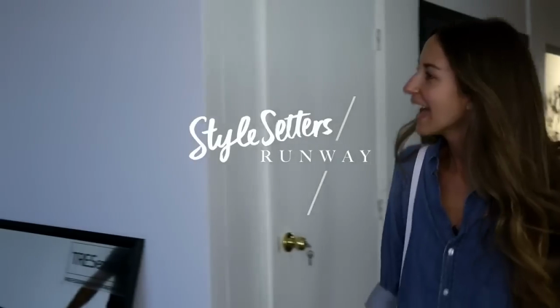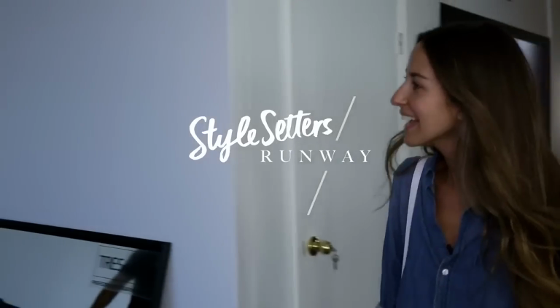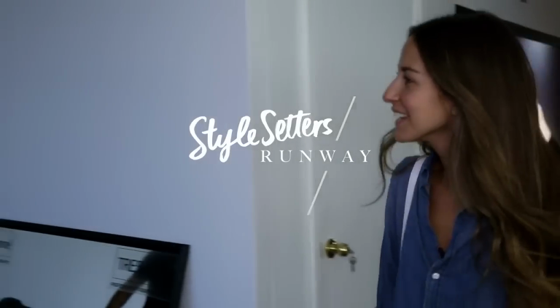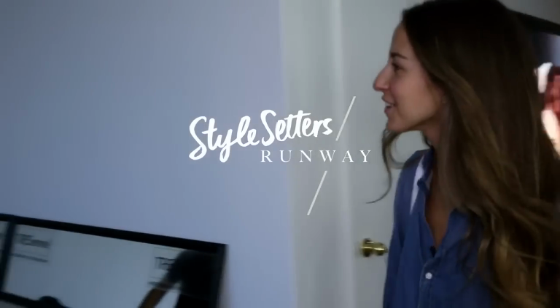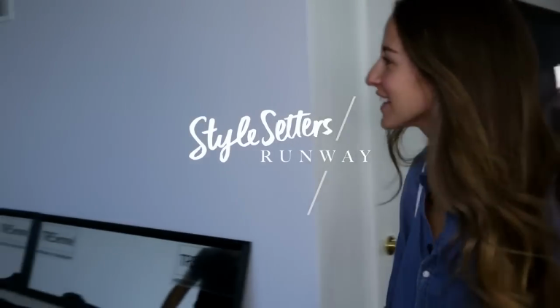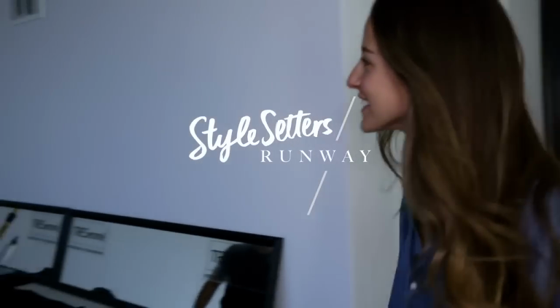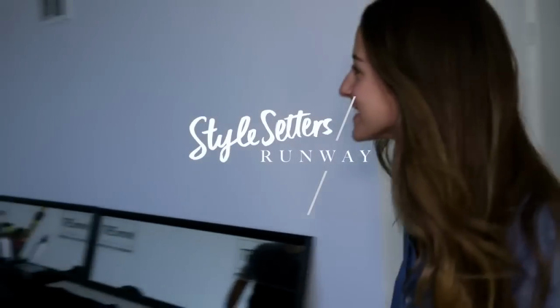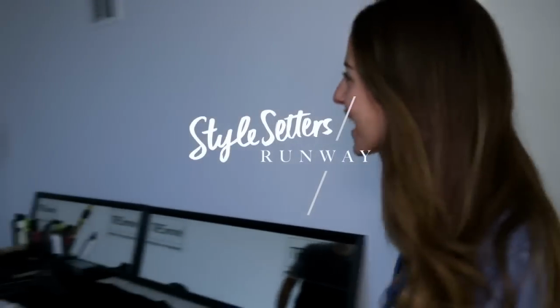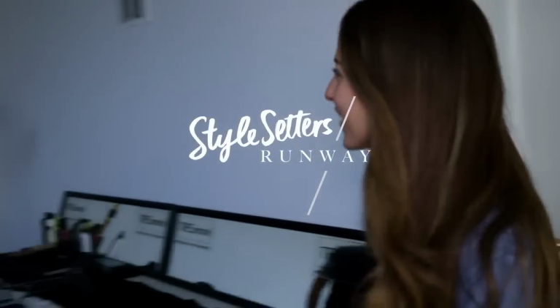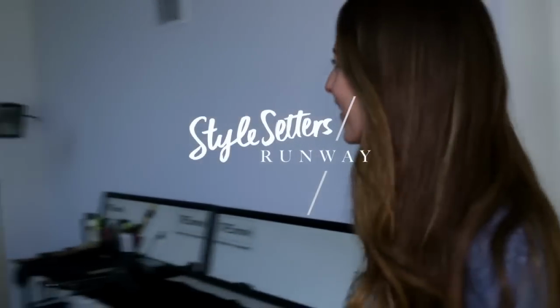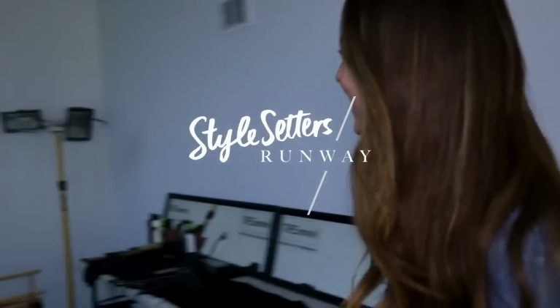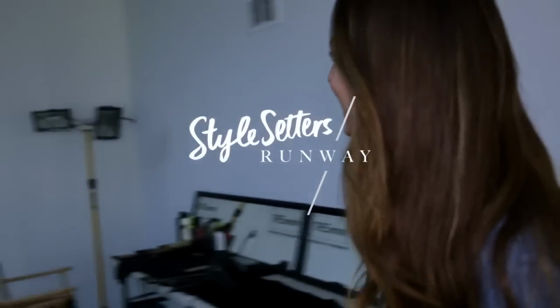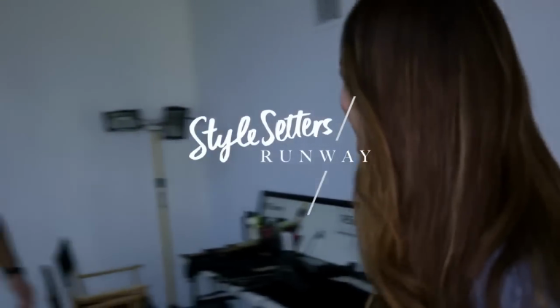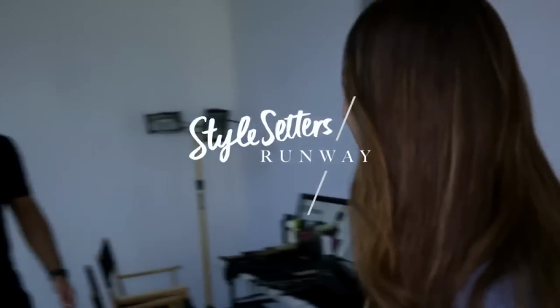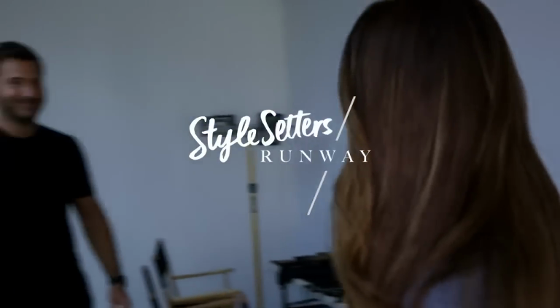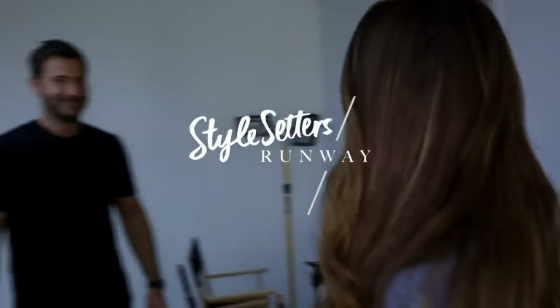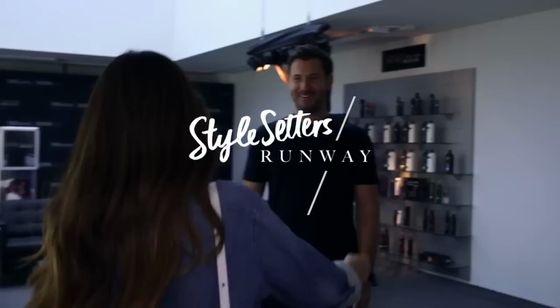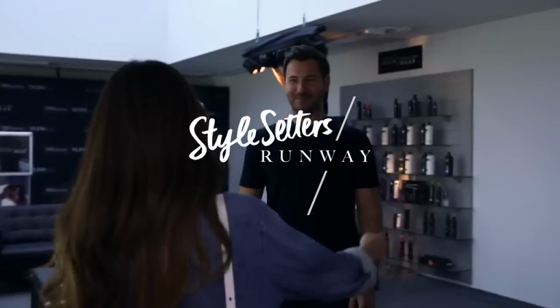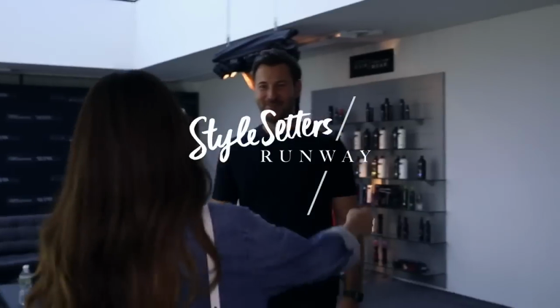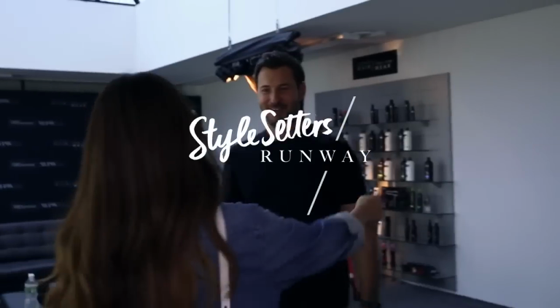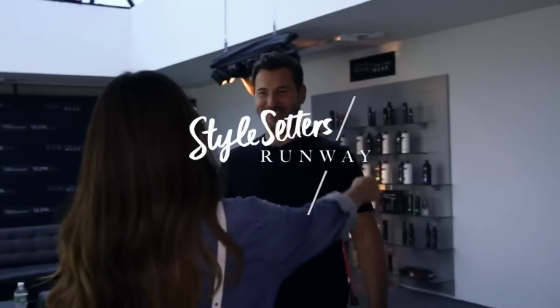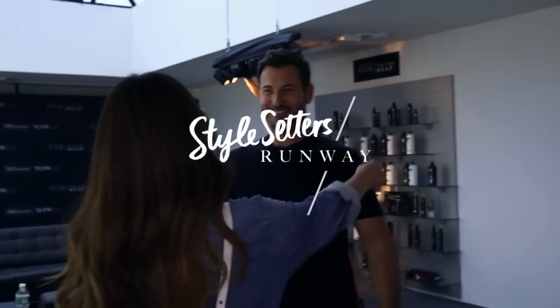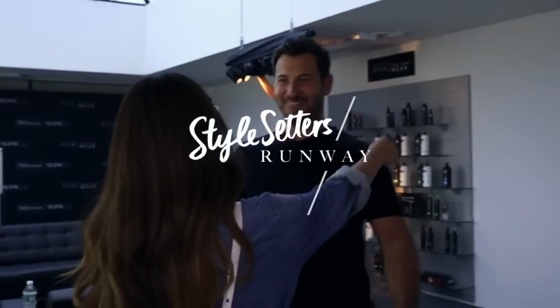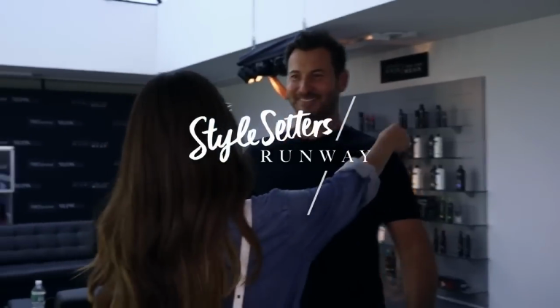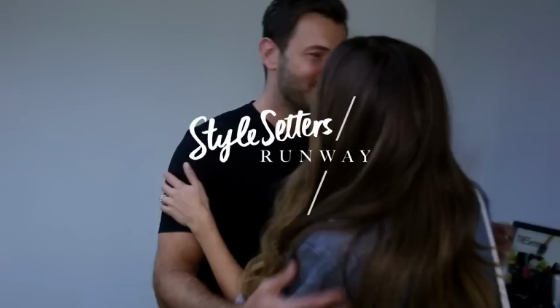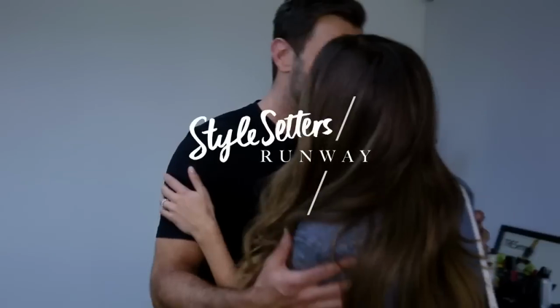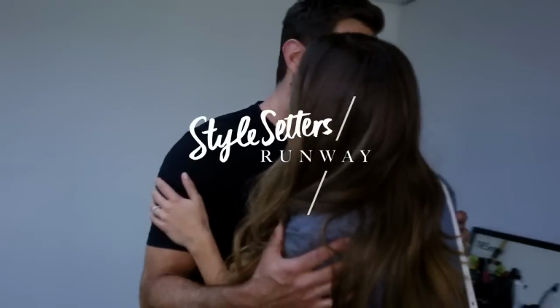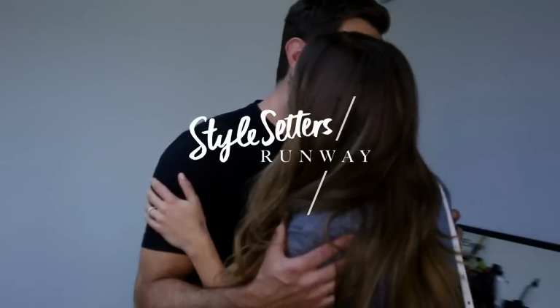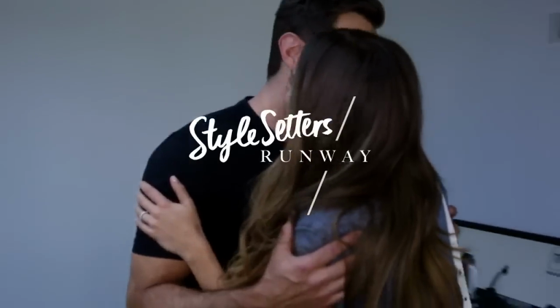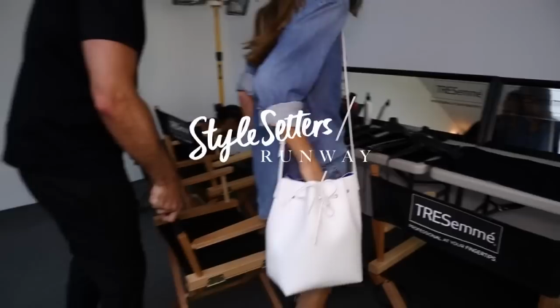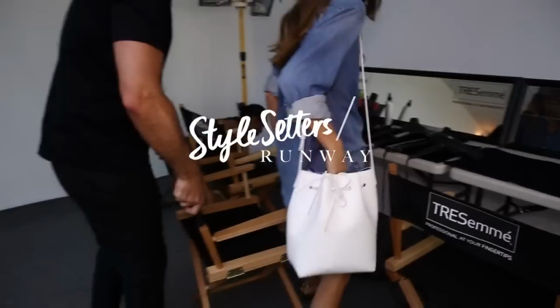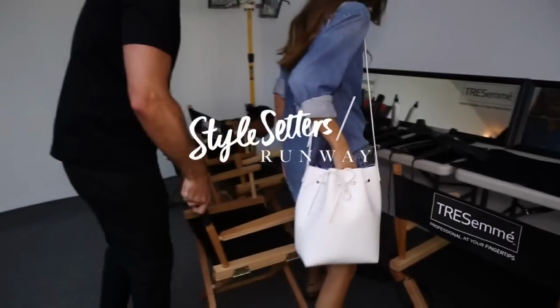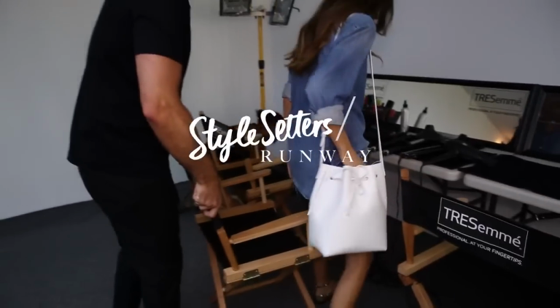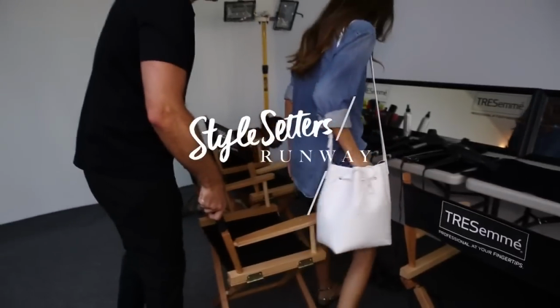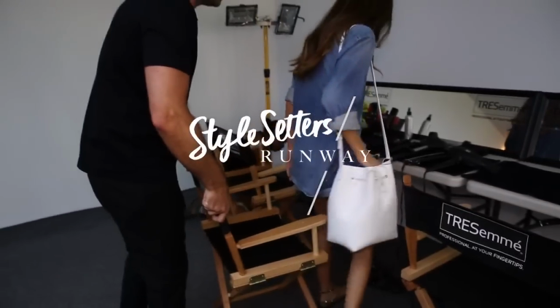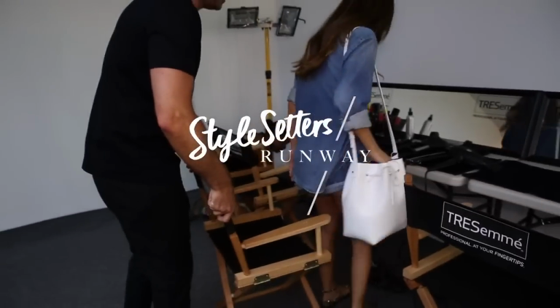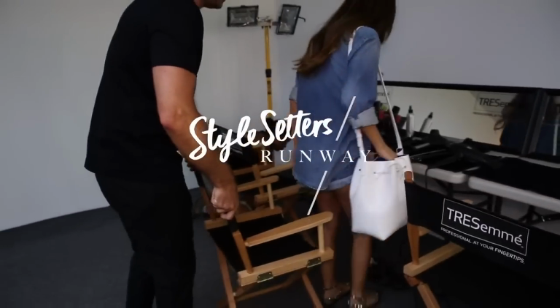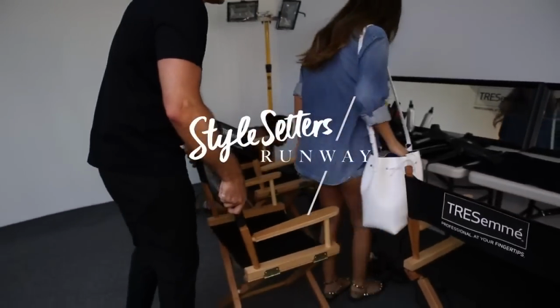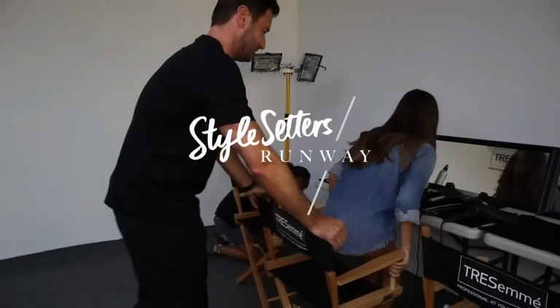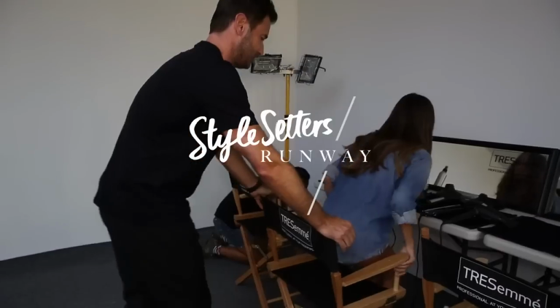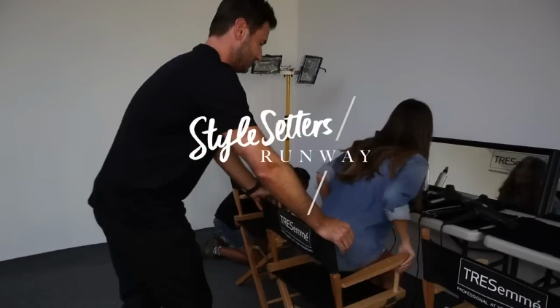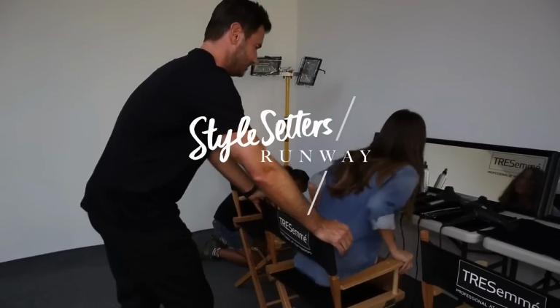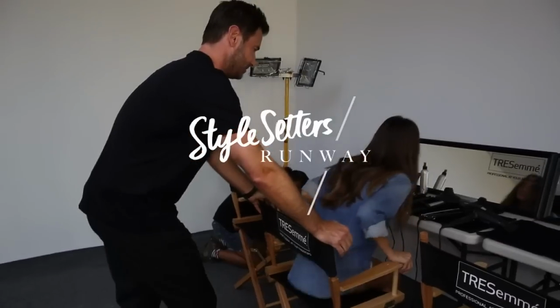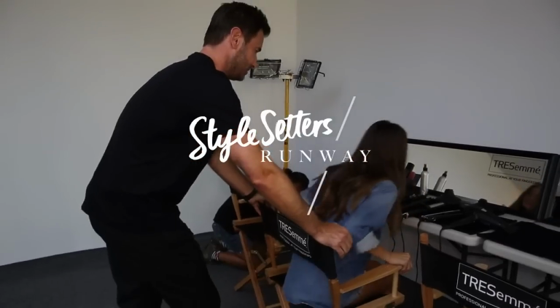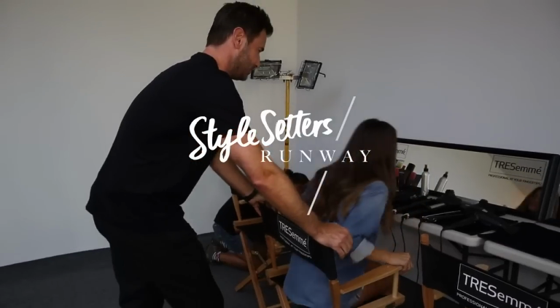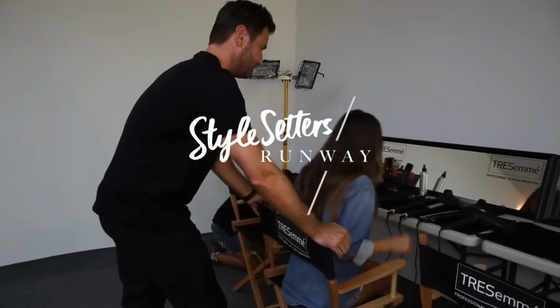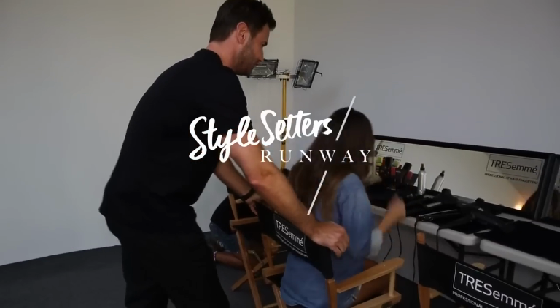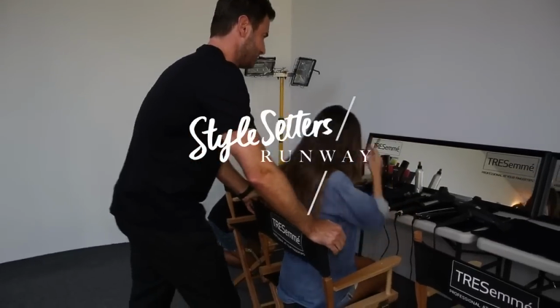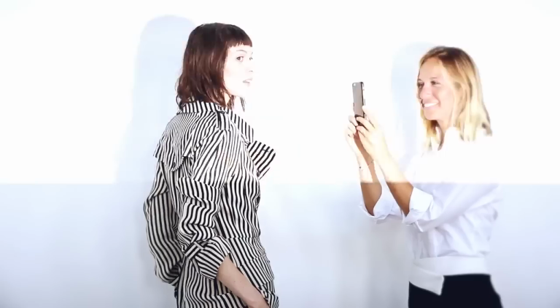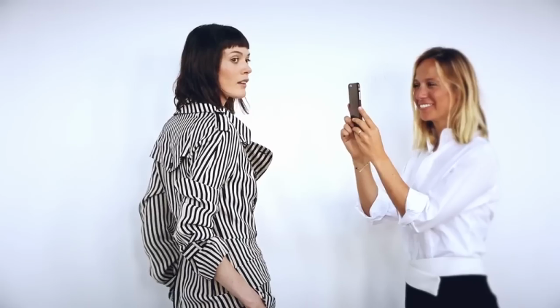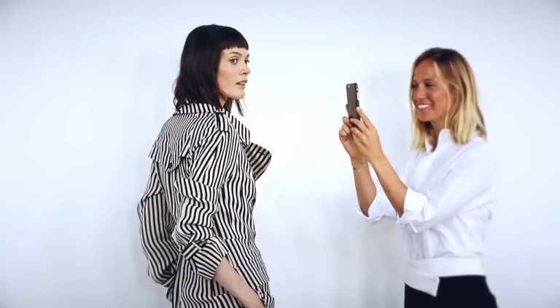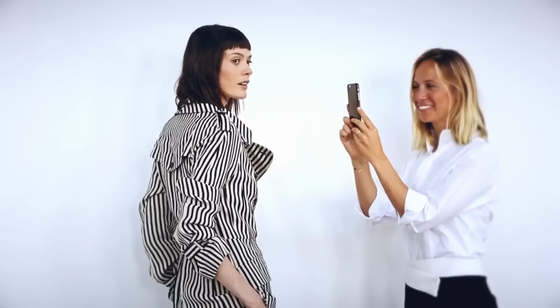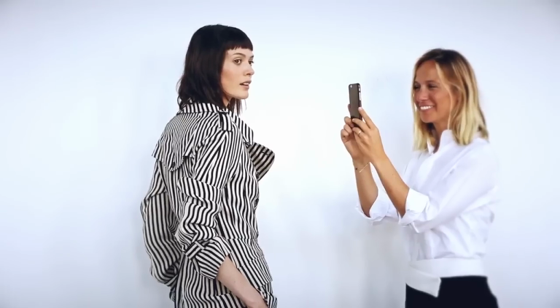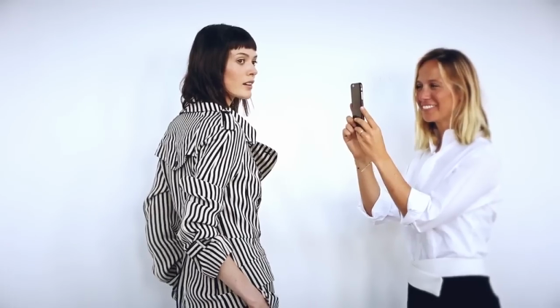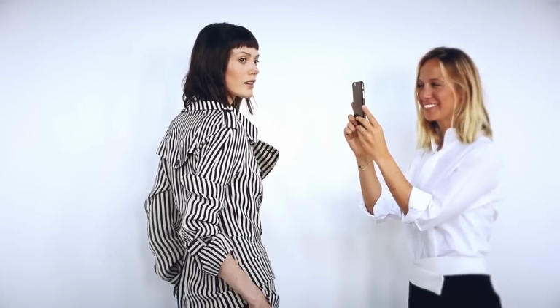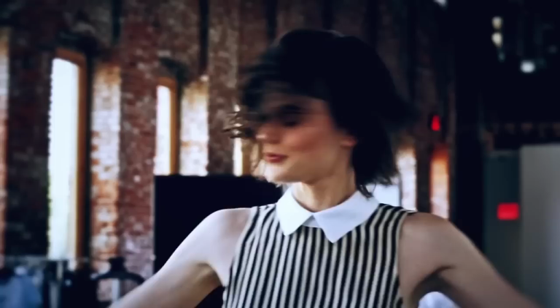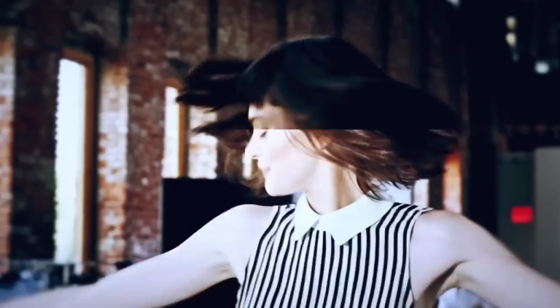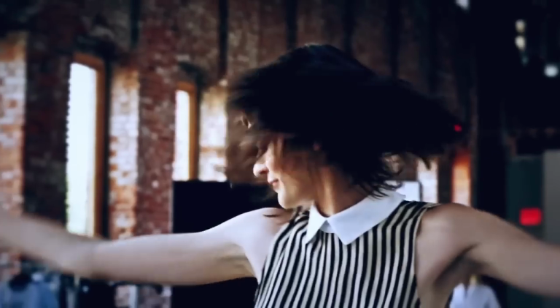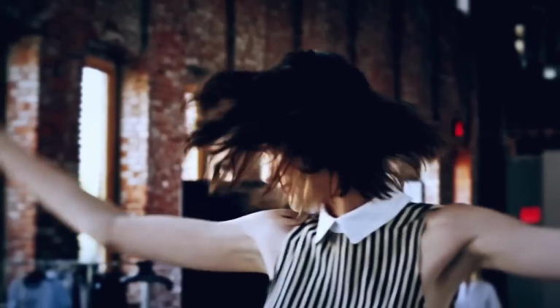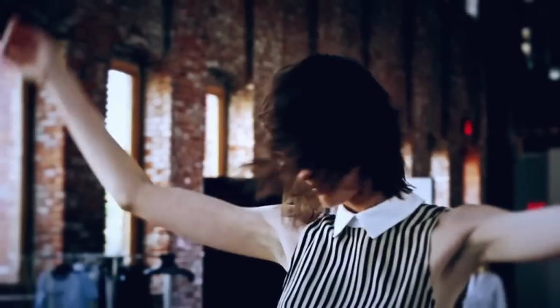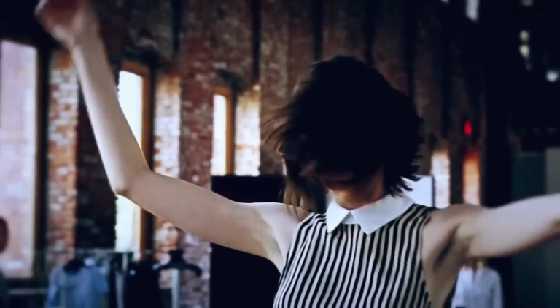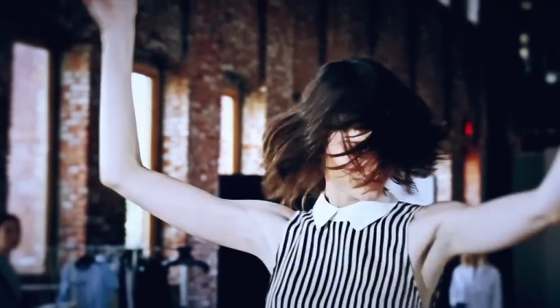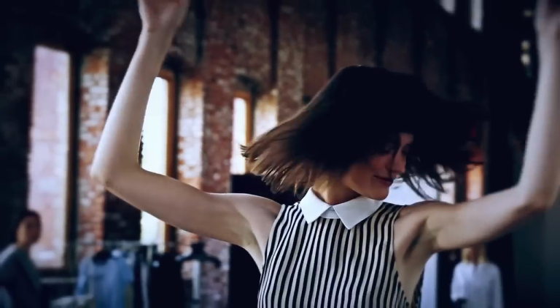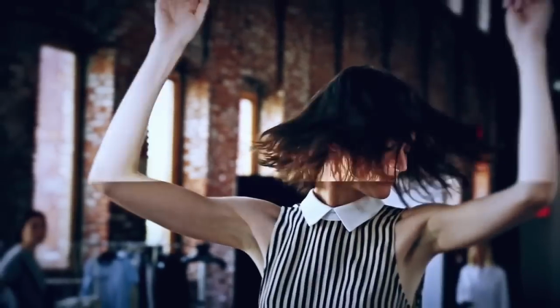Hey Chris, how are you? Good, how are you? Alright, let's walk you through the steps of how to get the look from the Misha Show.